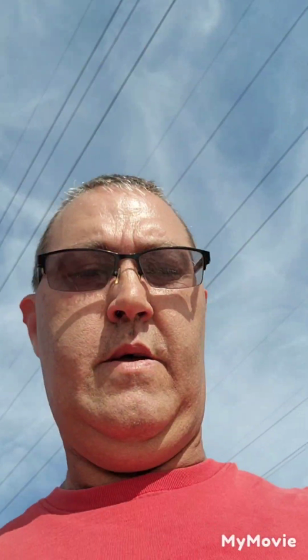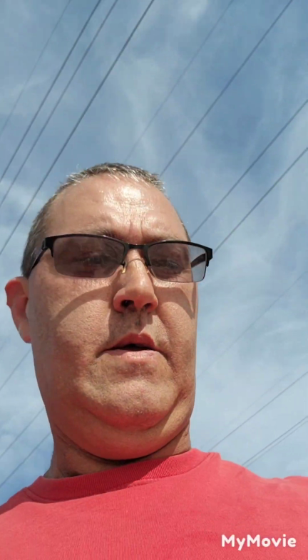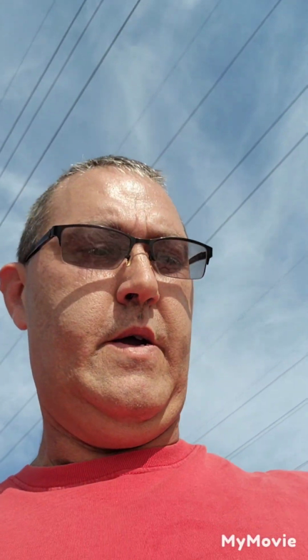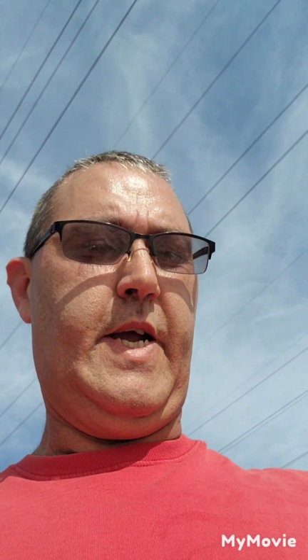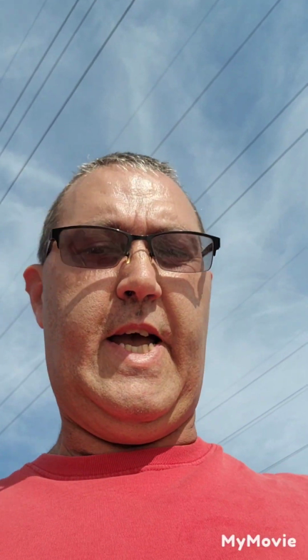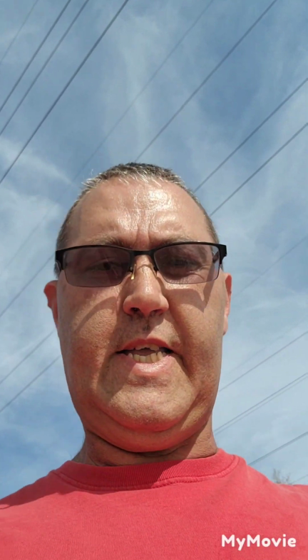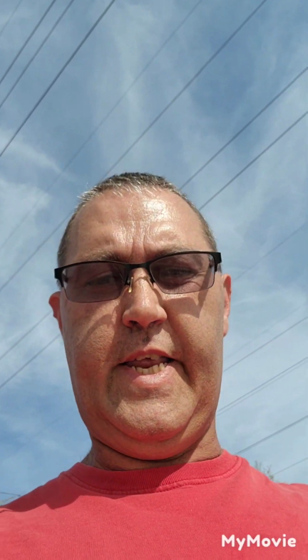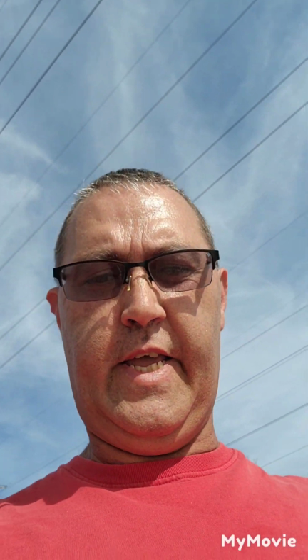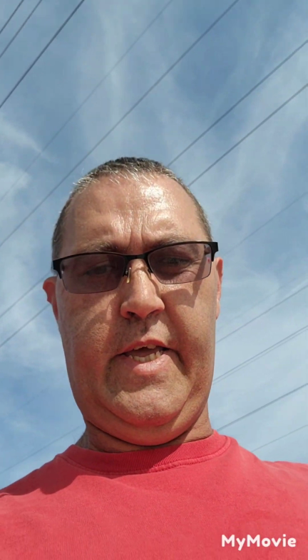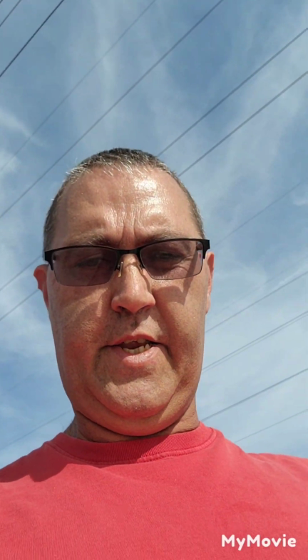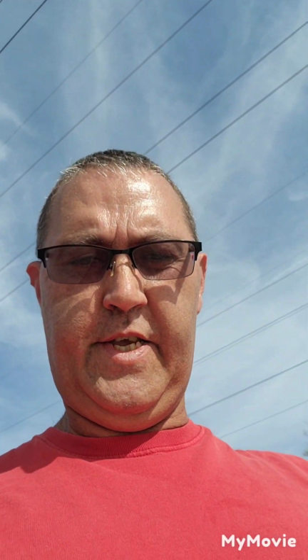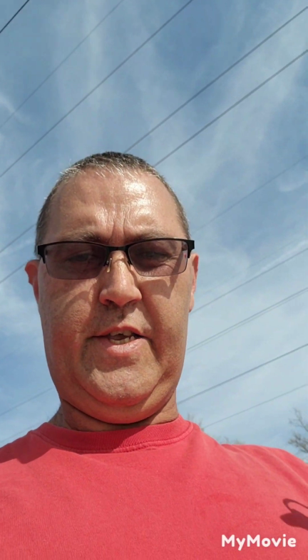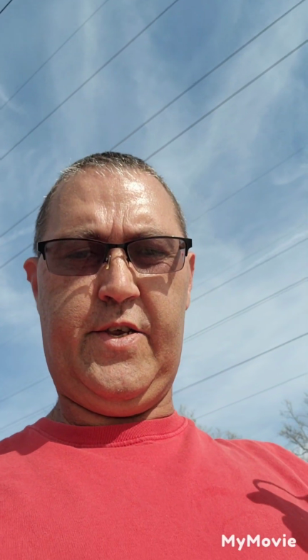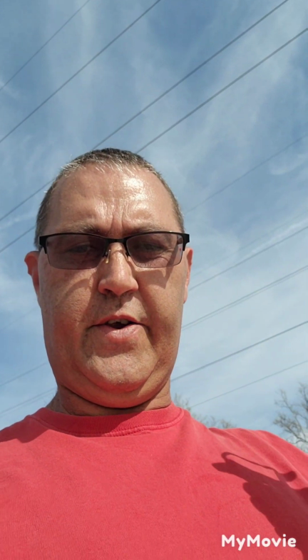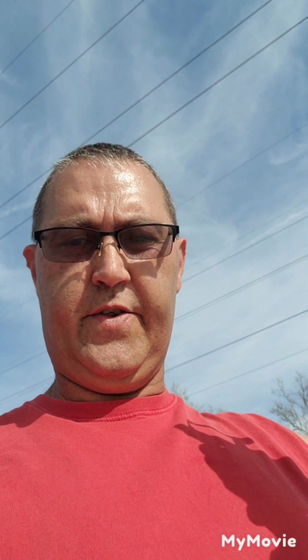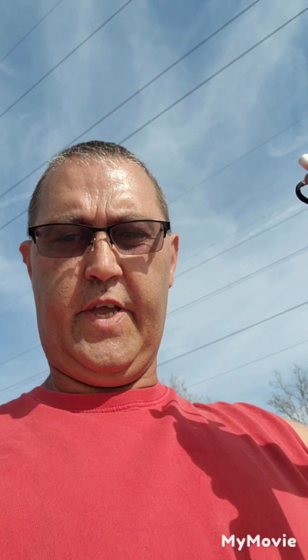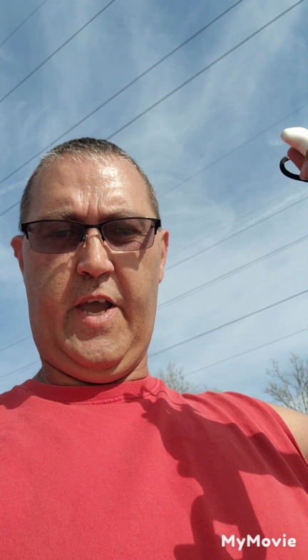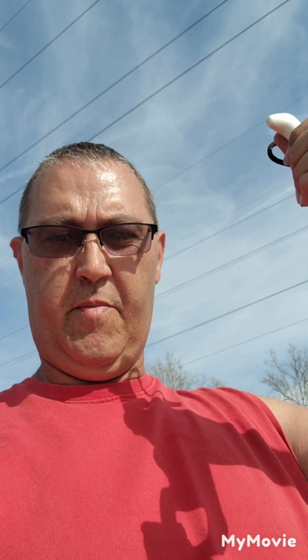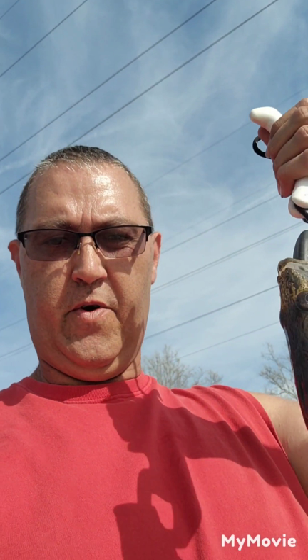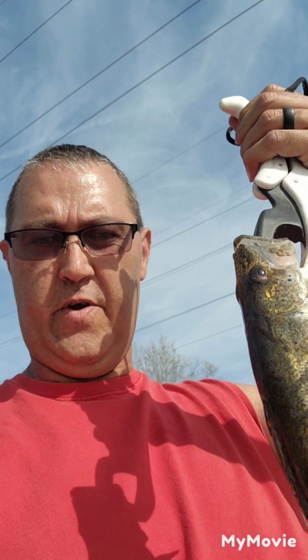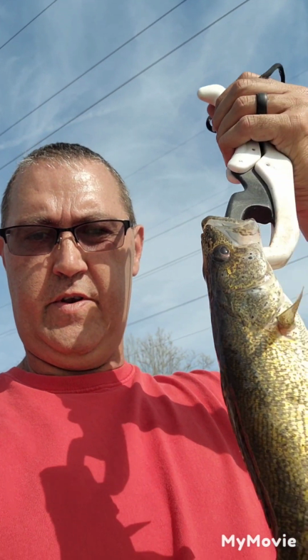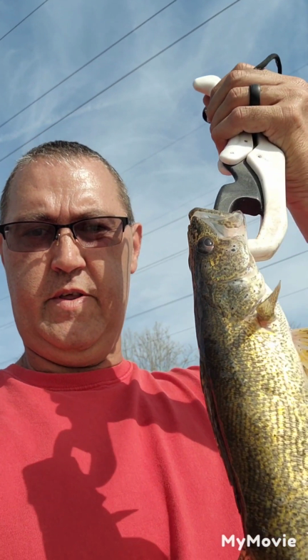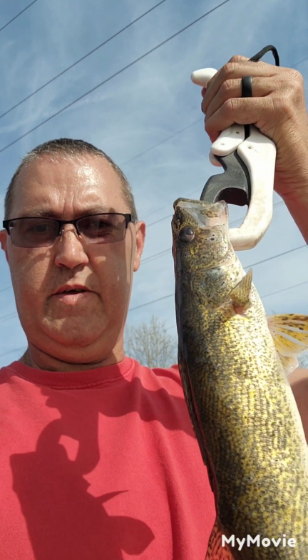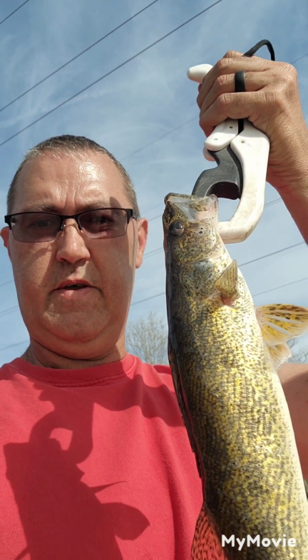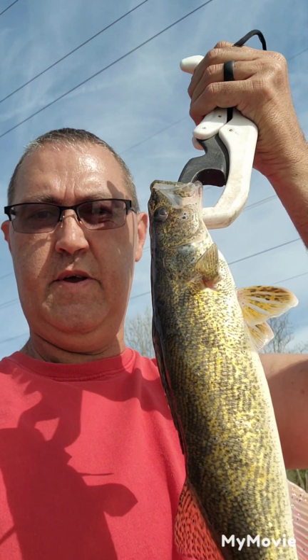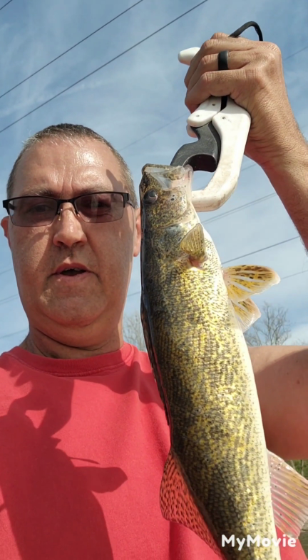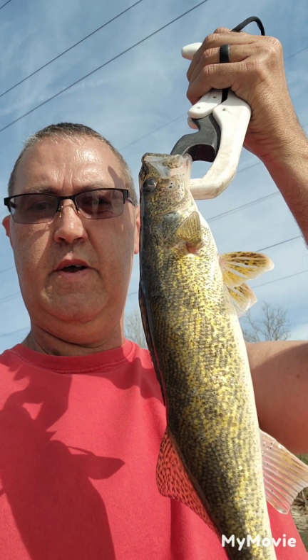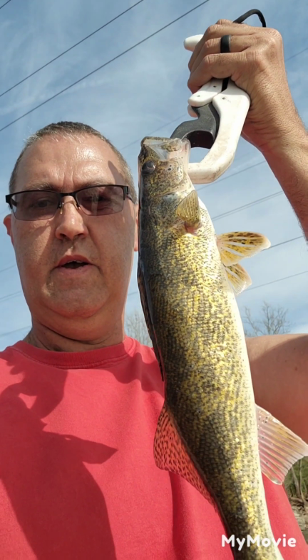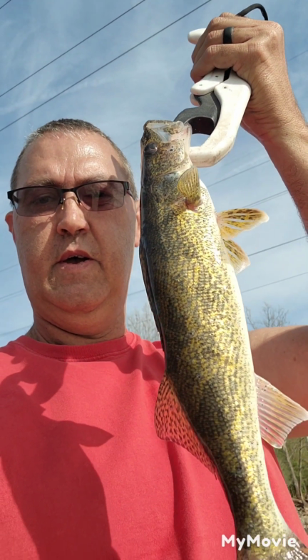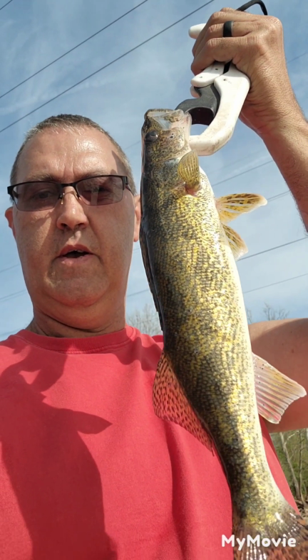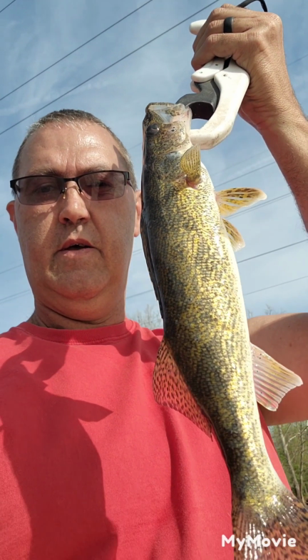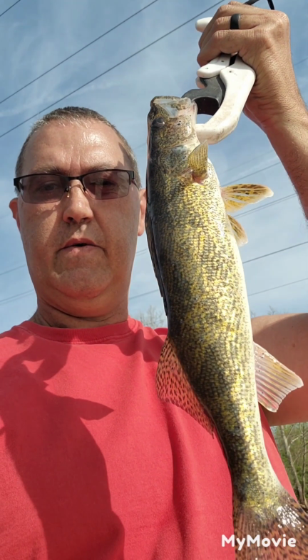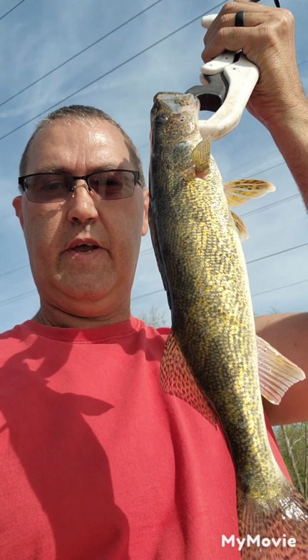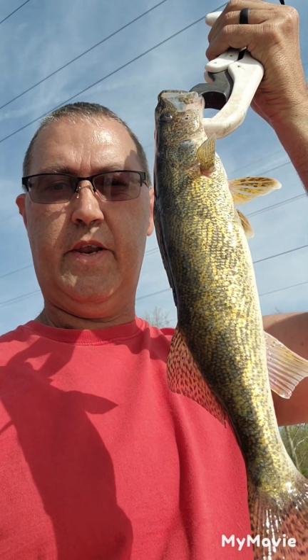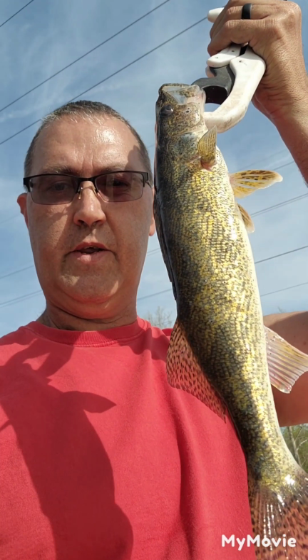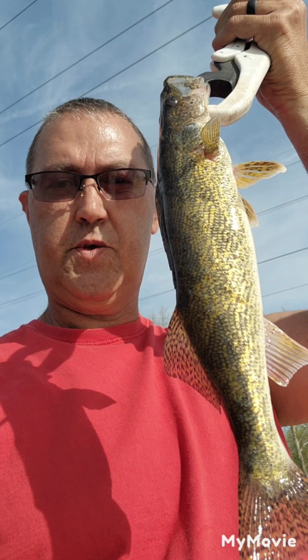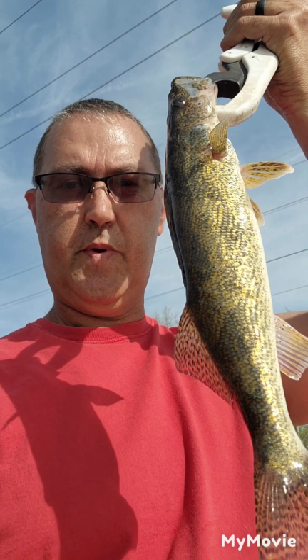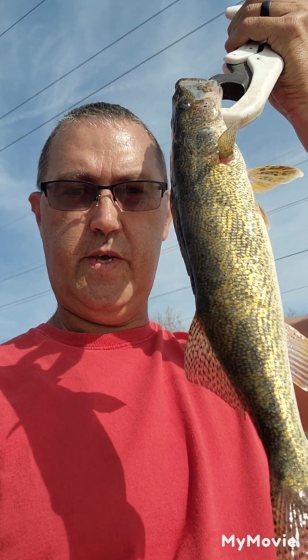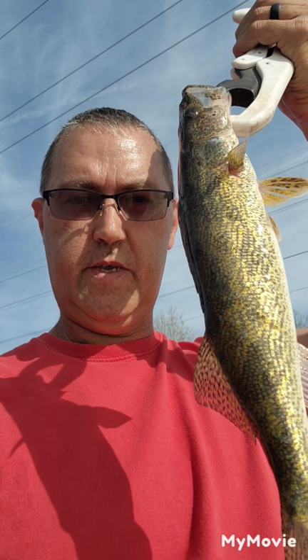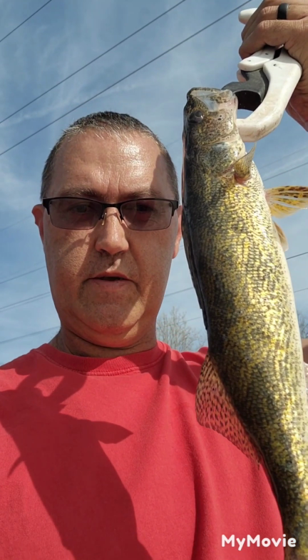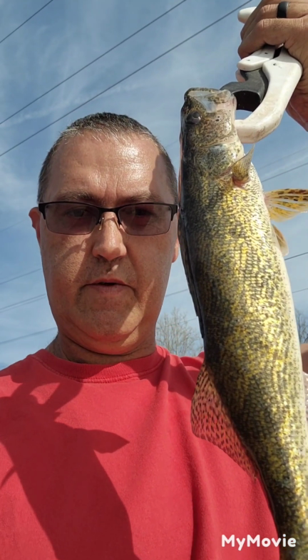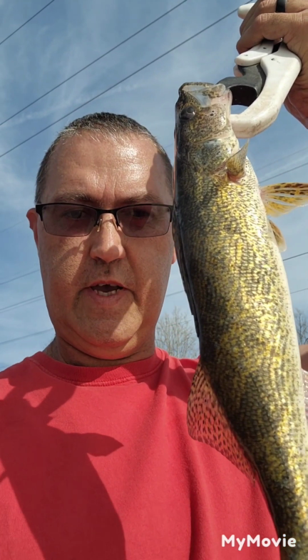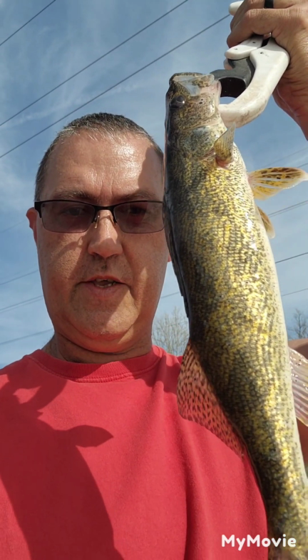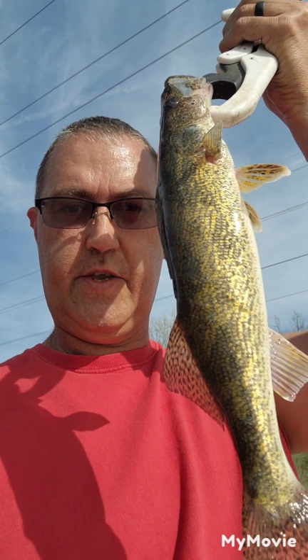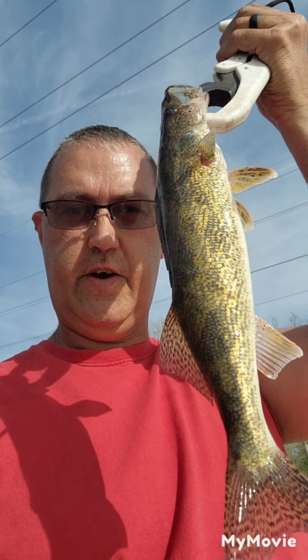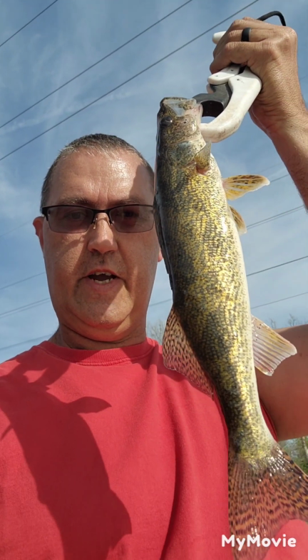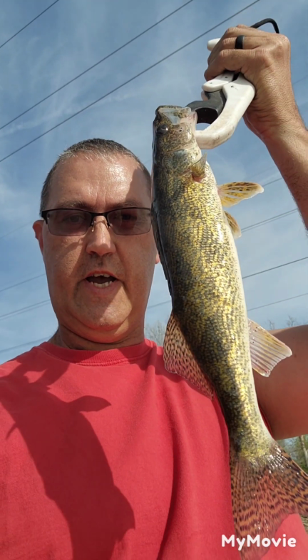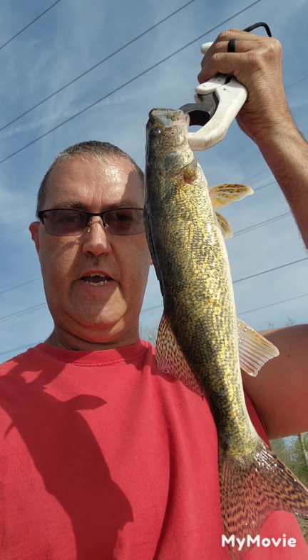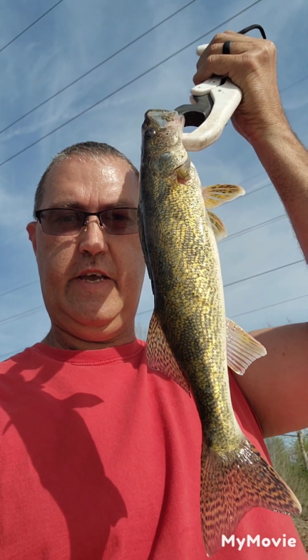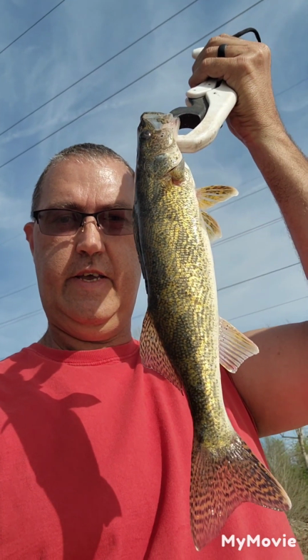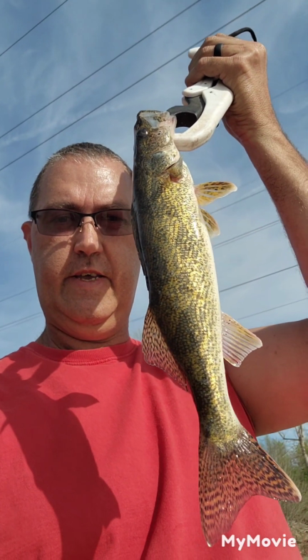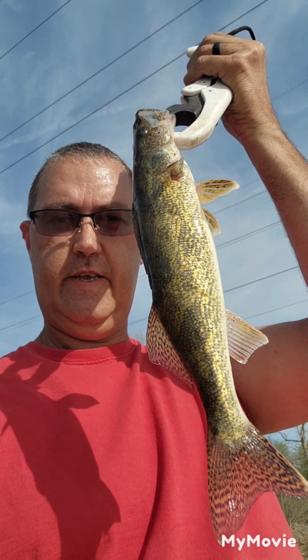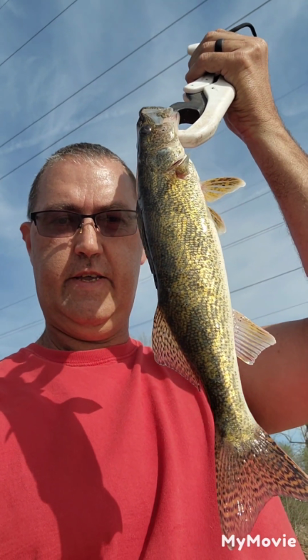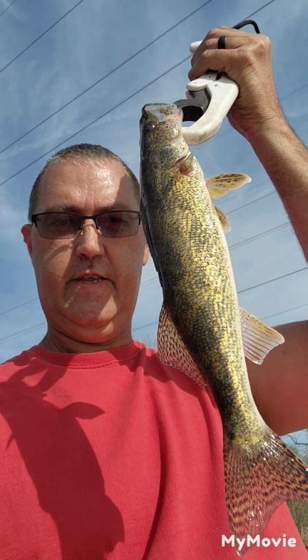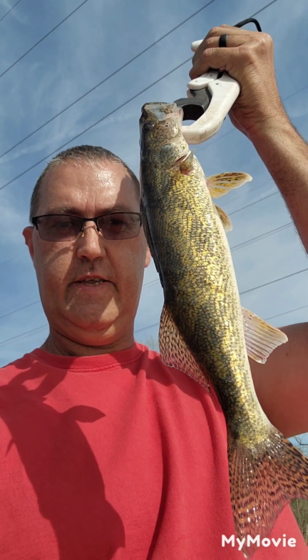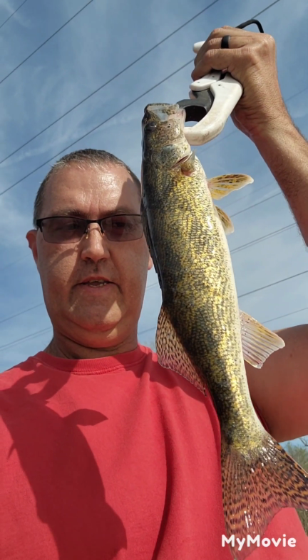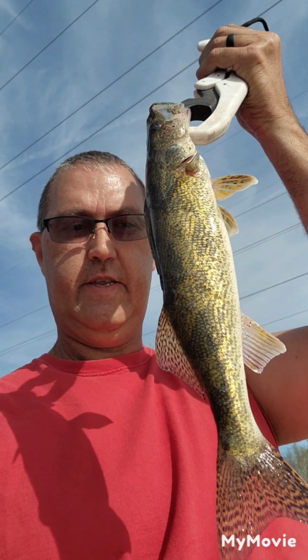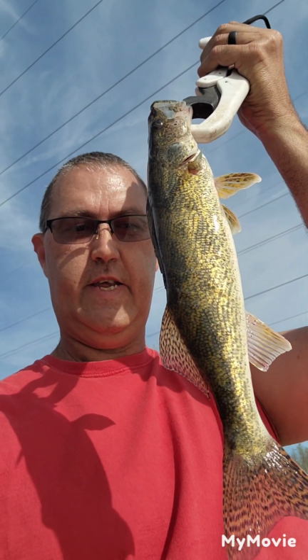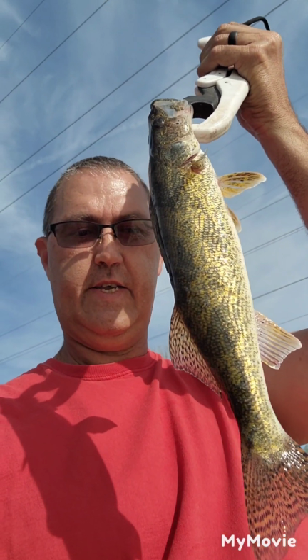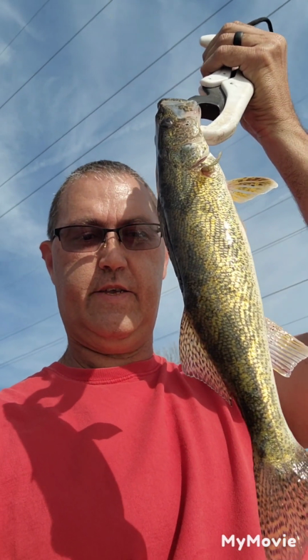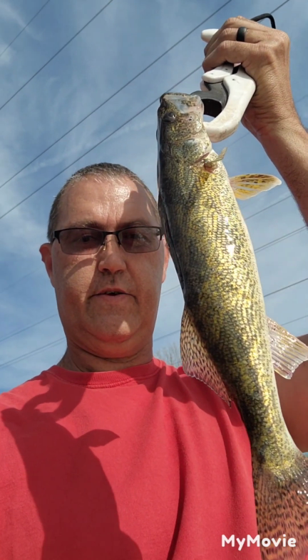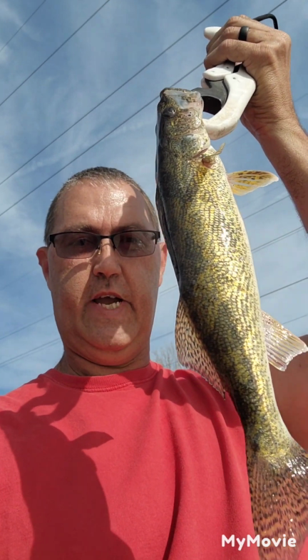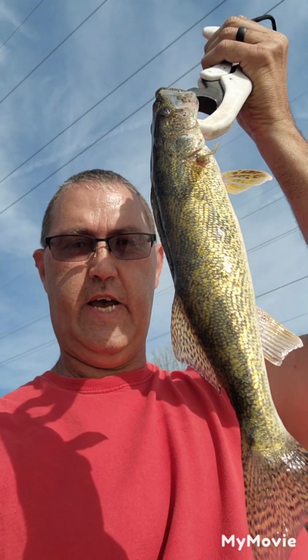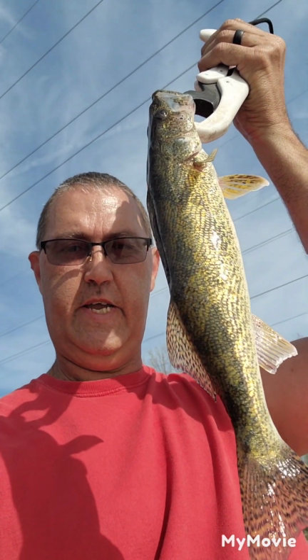Alright guys, I didn't get a chance to turn the camera on — we got a new species. We got a sauger. Nice little guy.